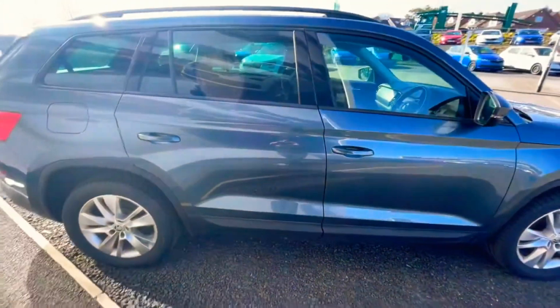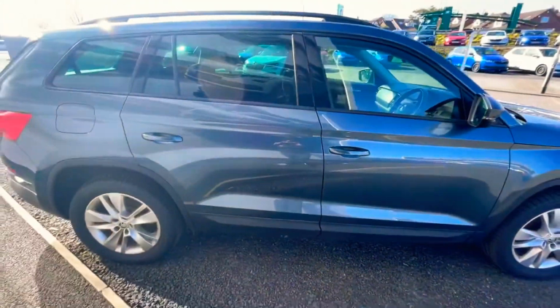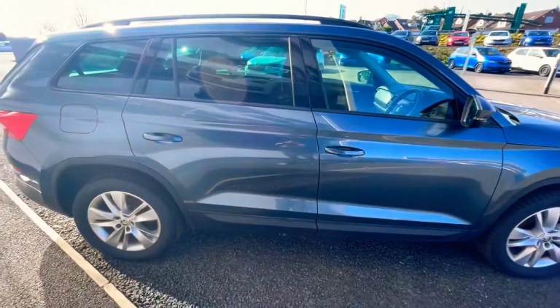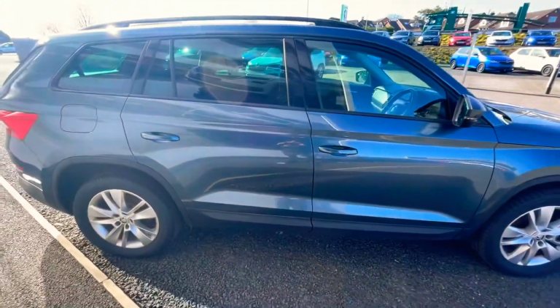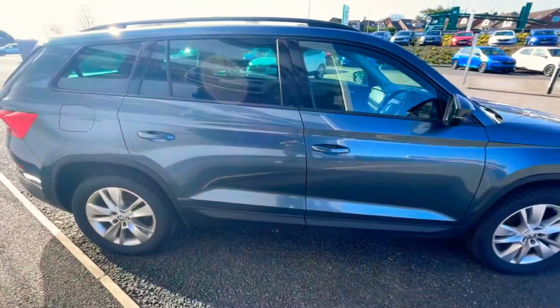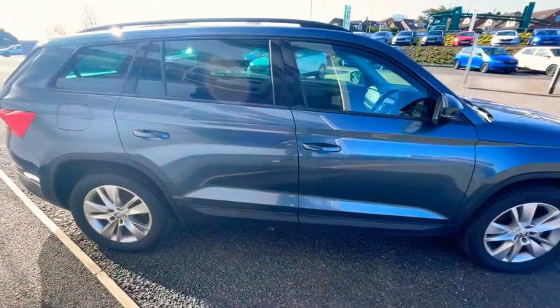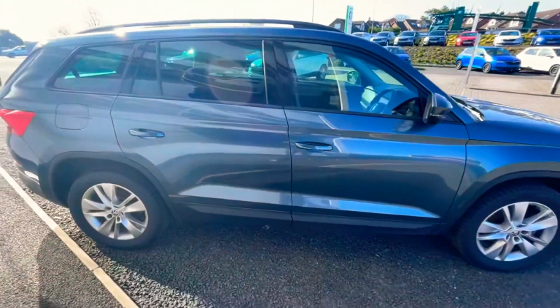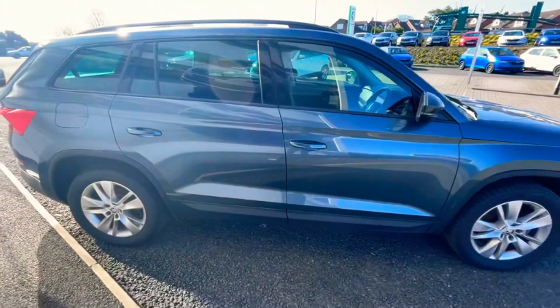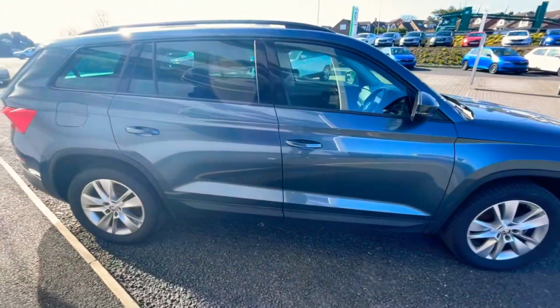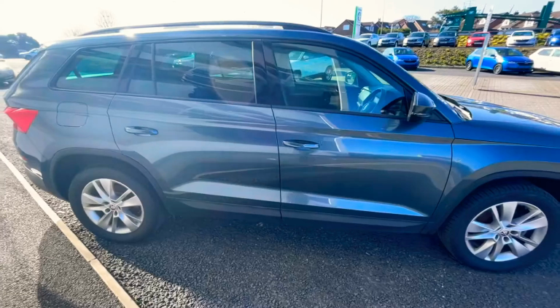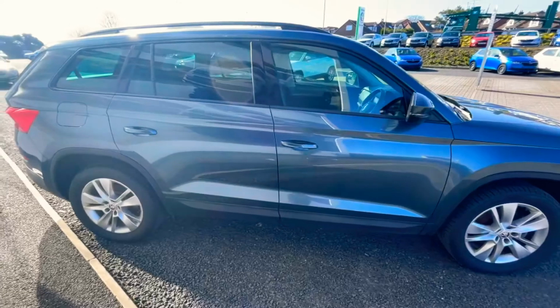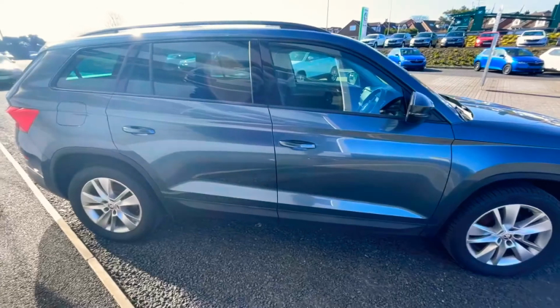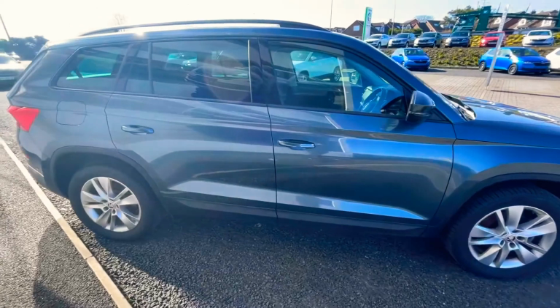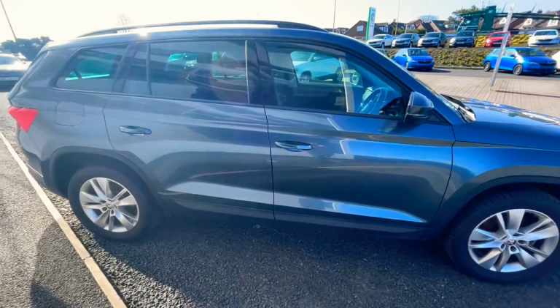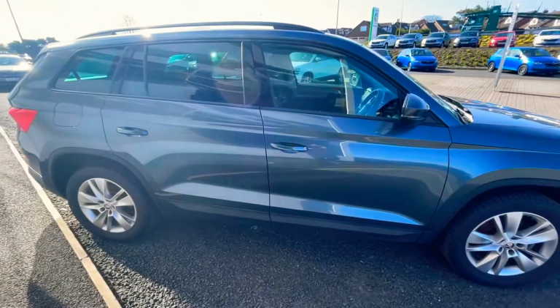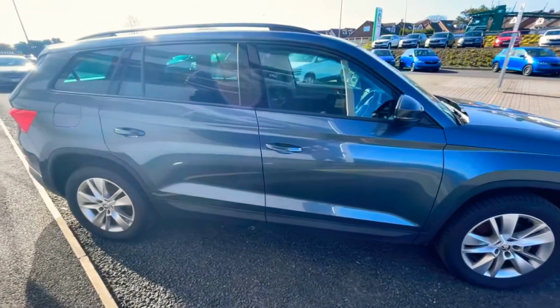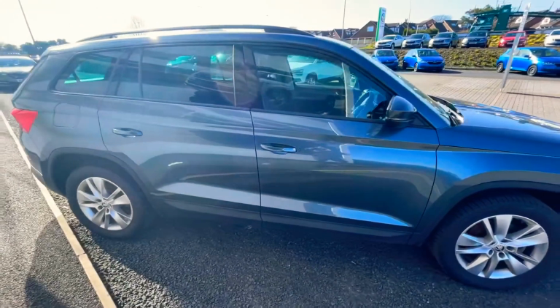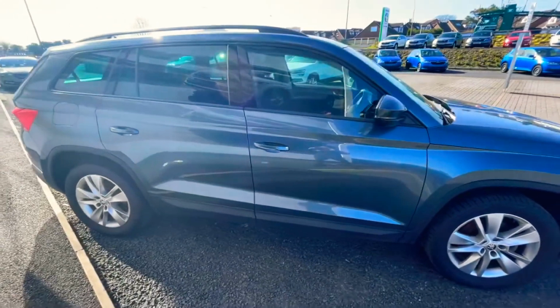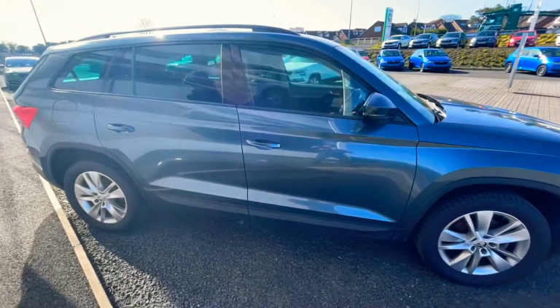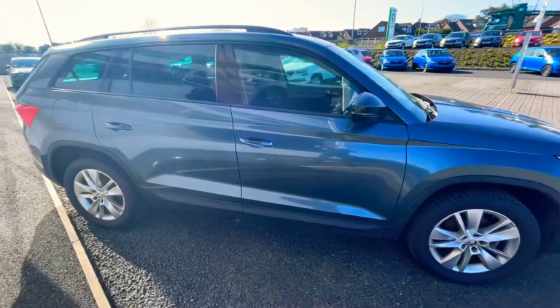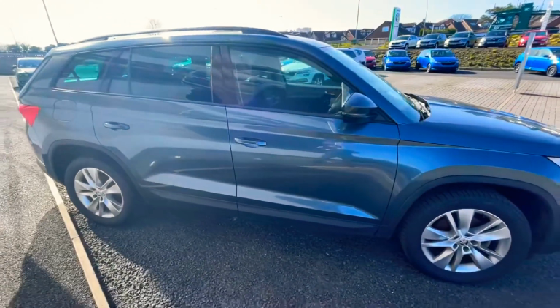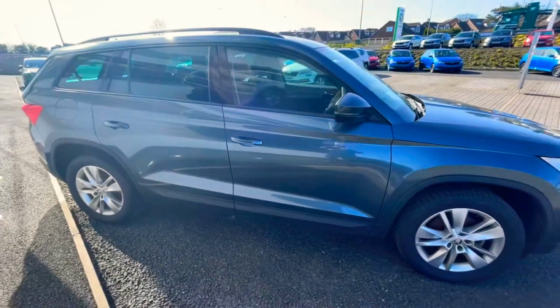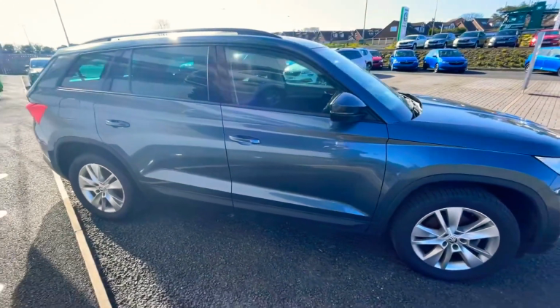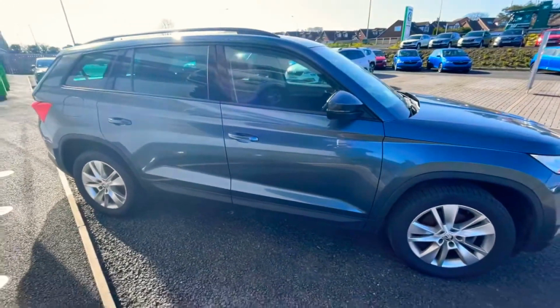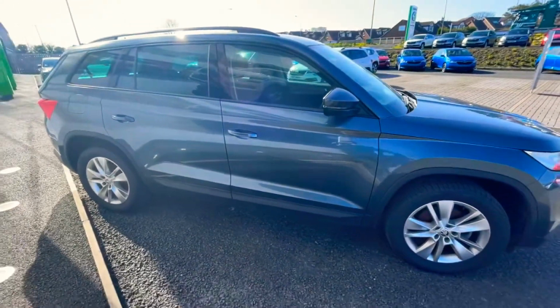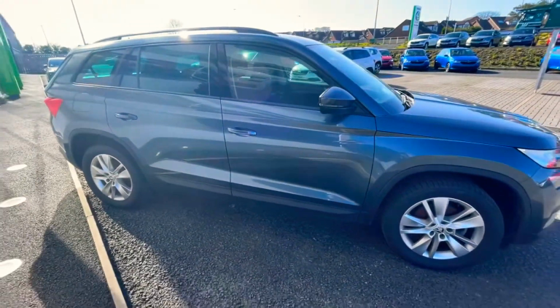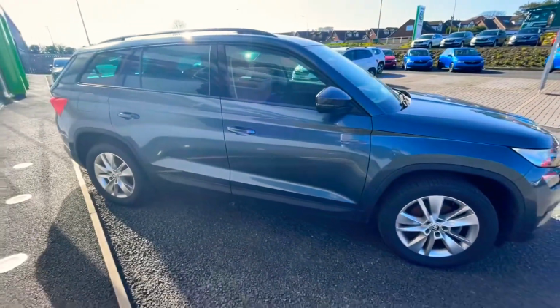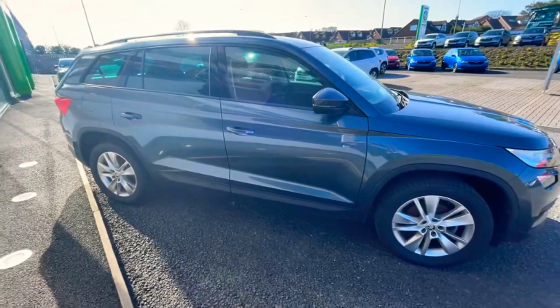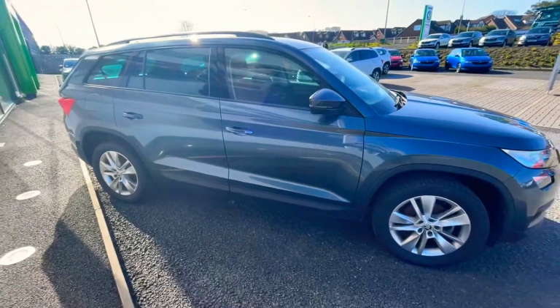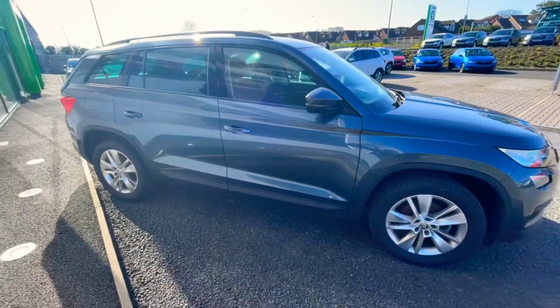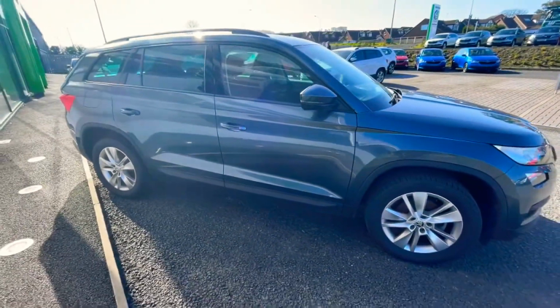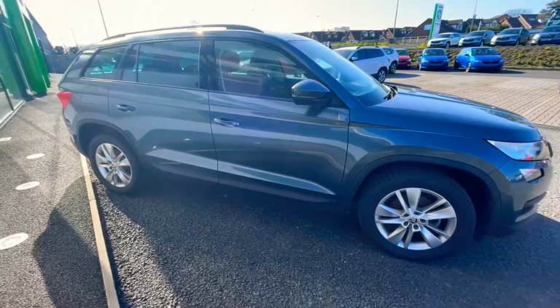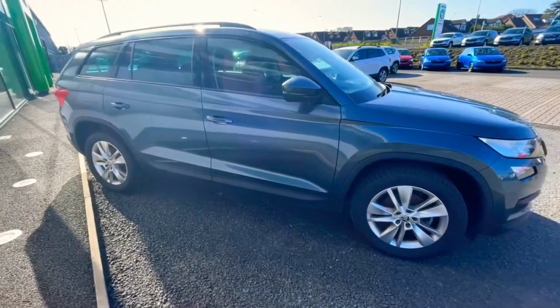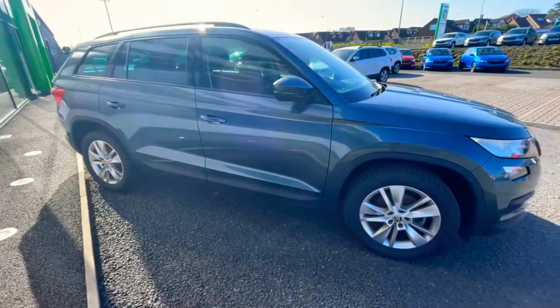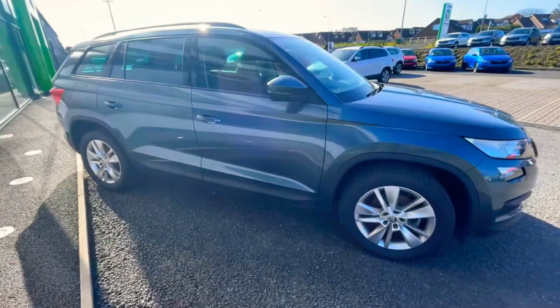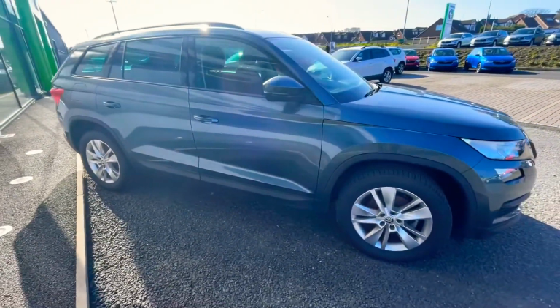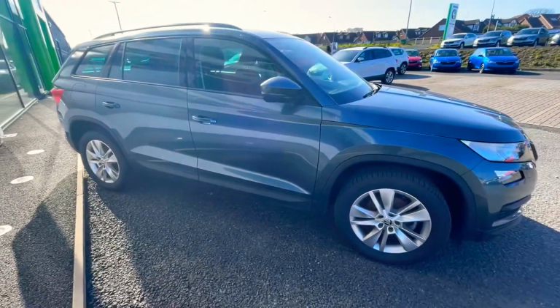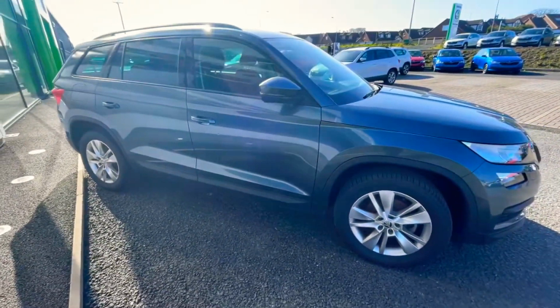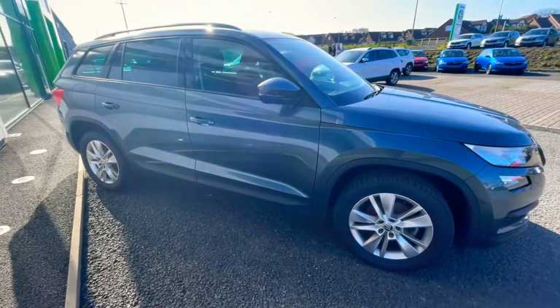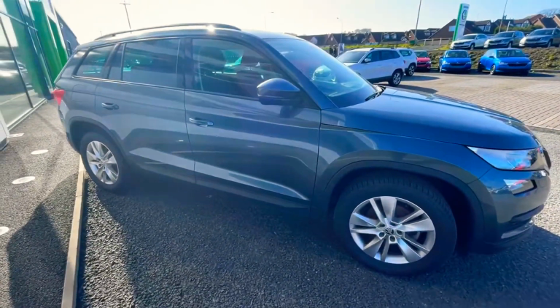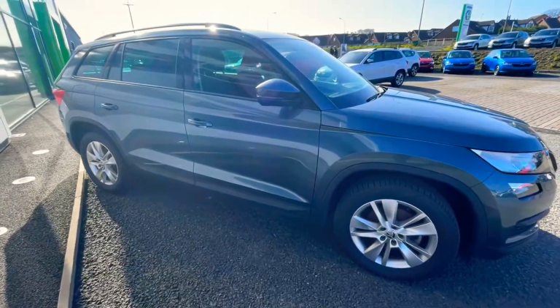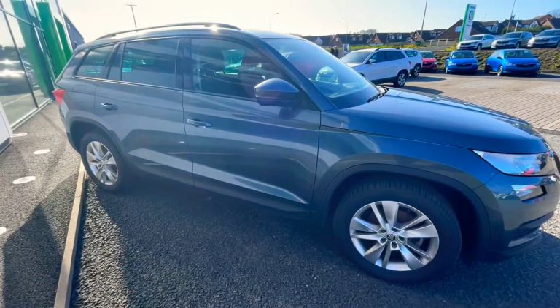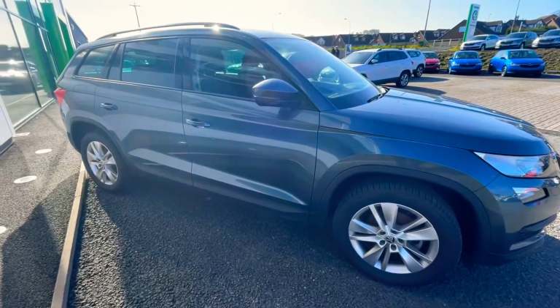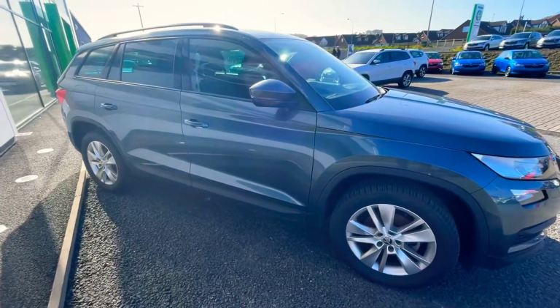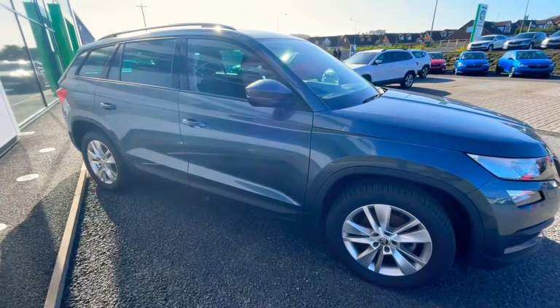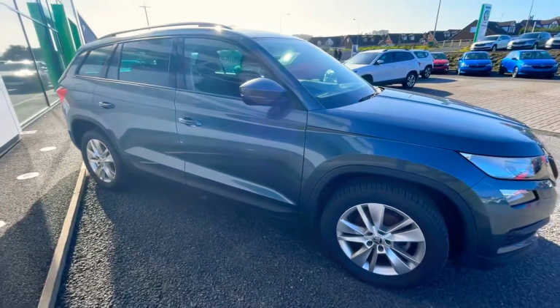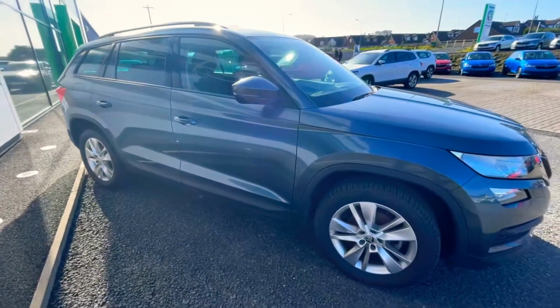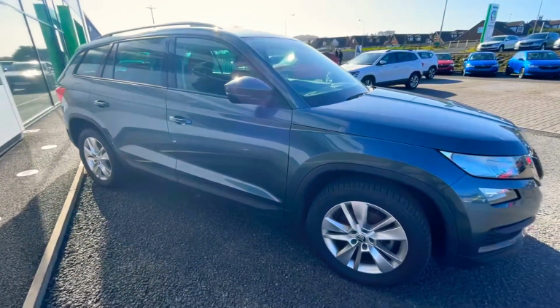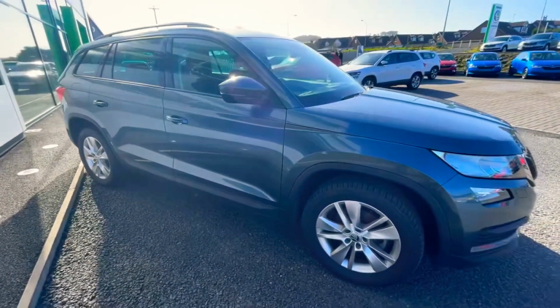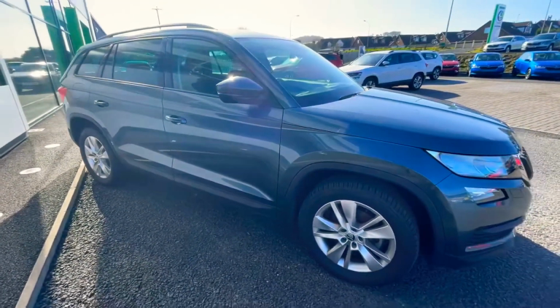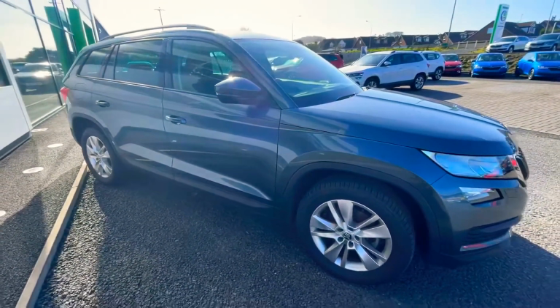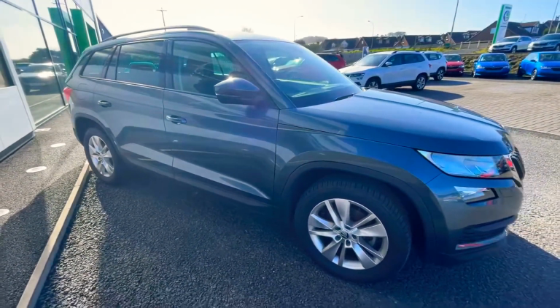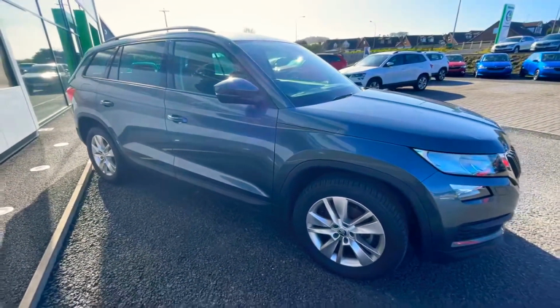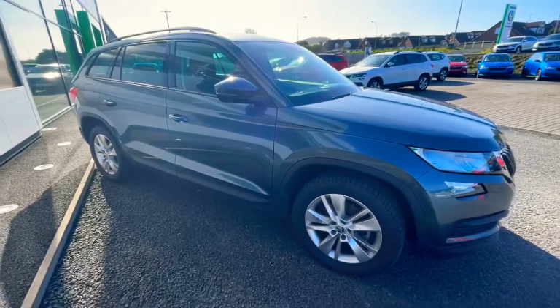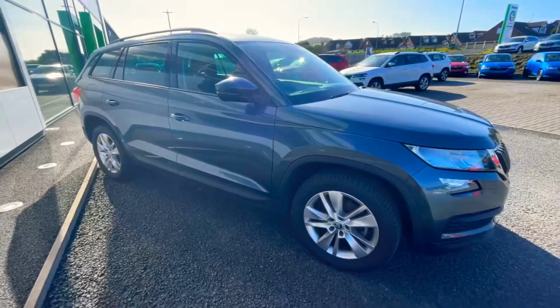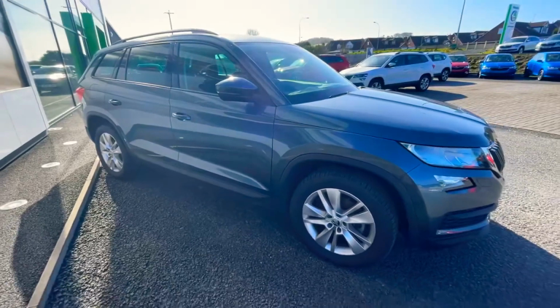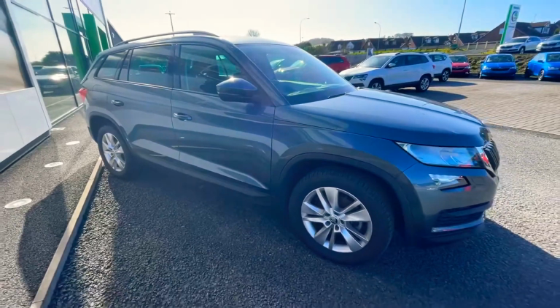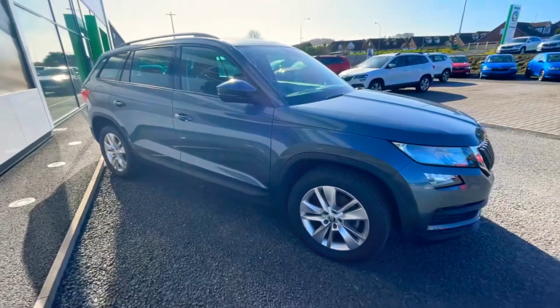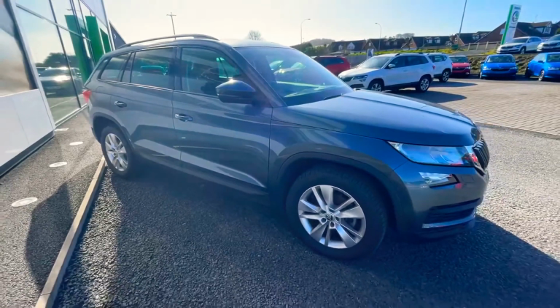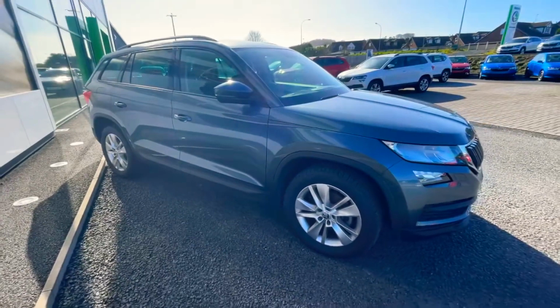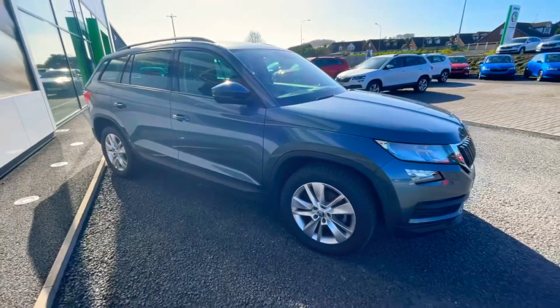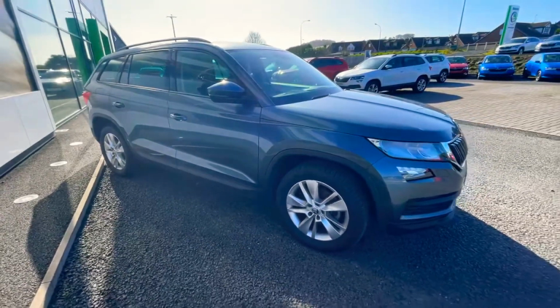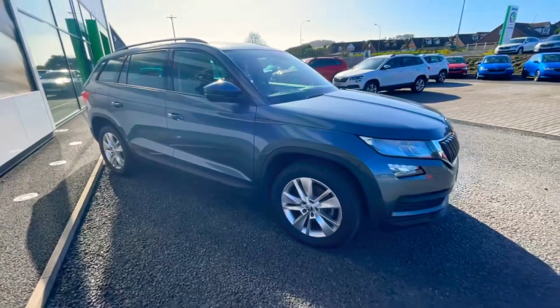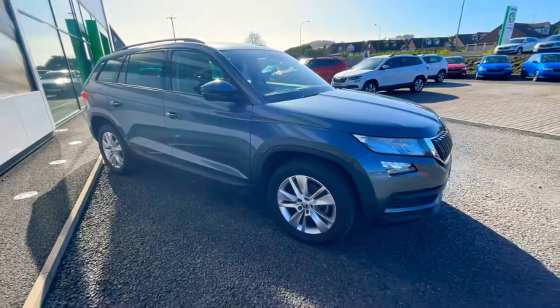It also has seven seats, DAB, satellite navigation, Bluetooth, etc.